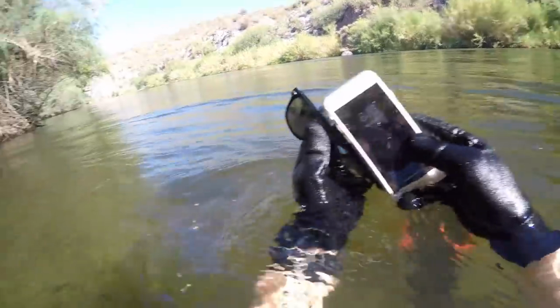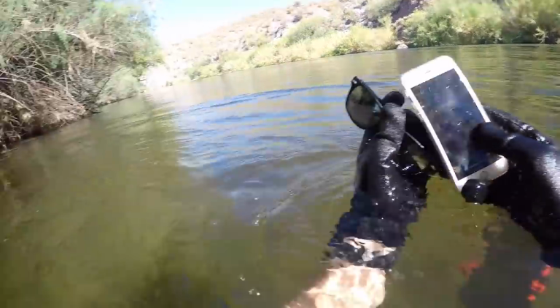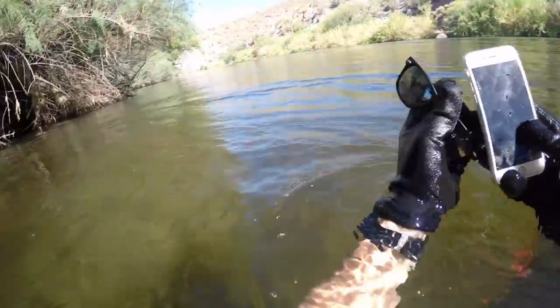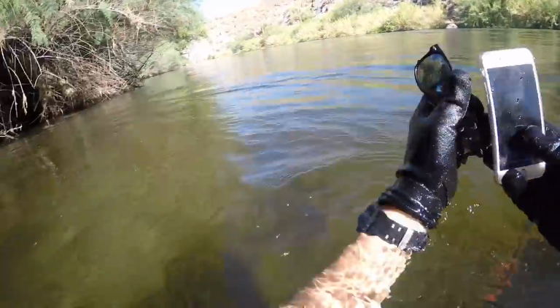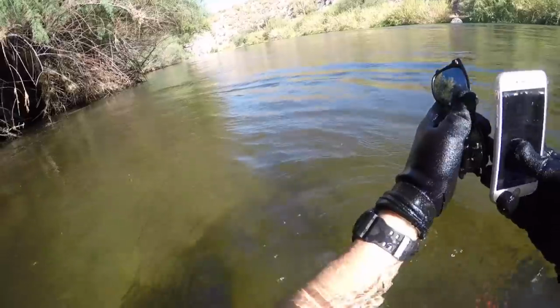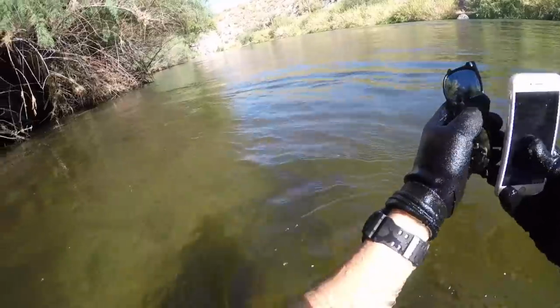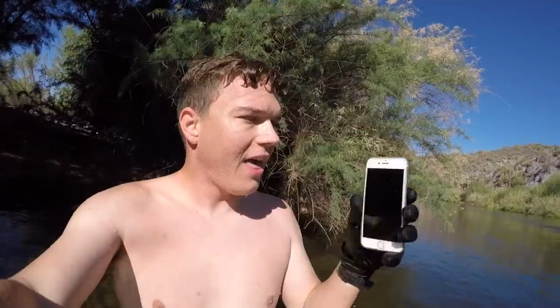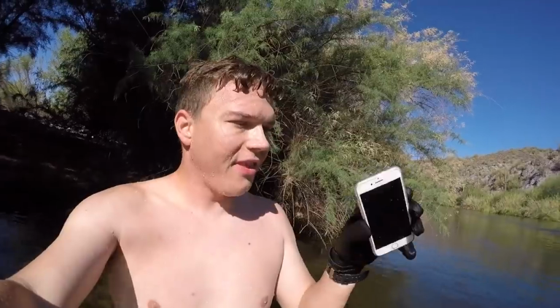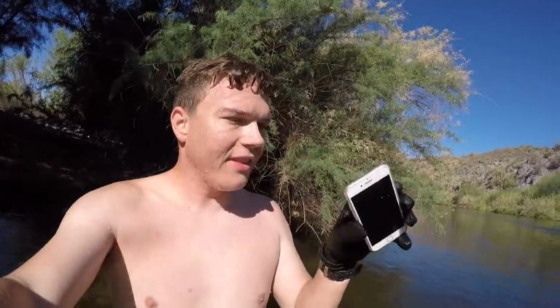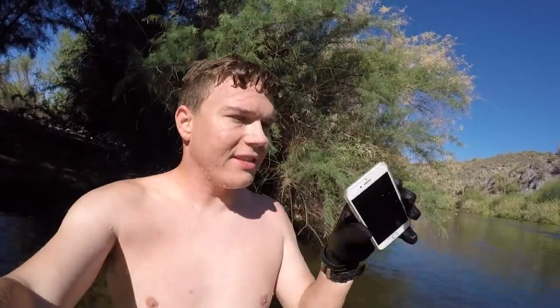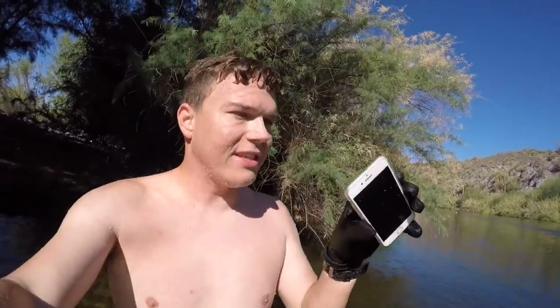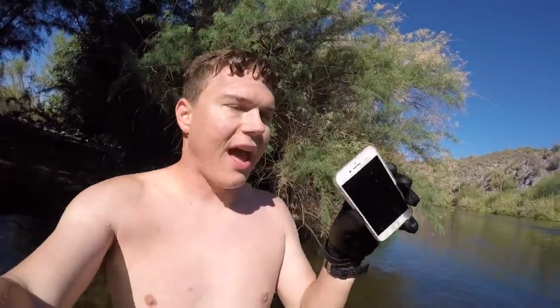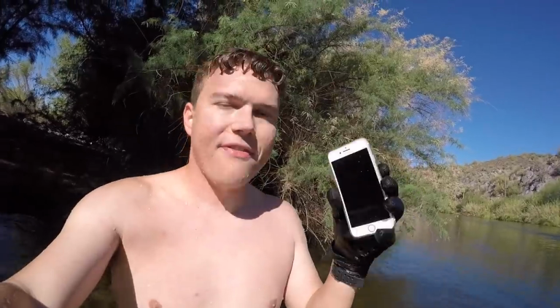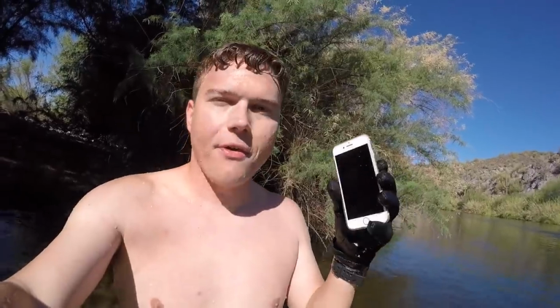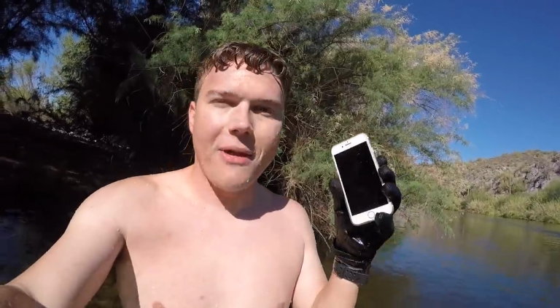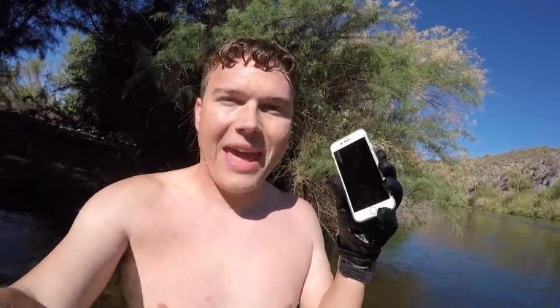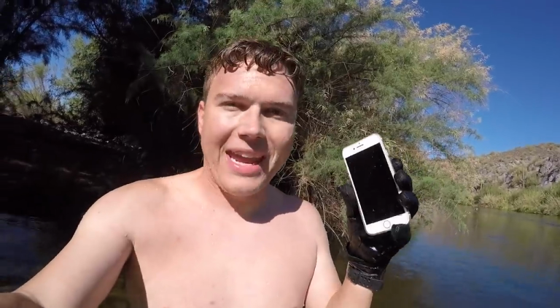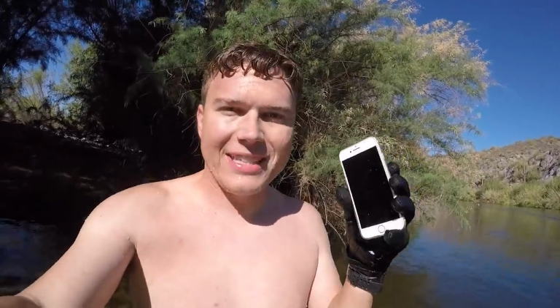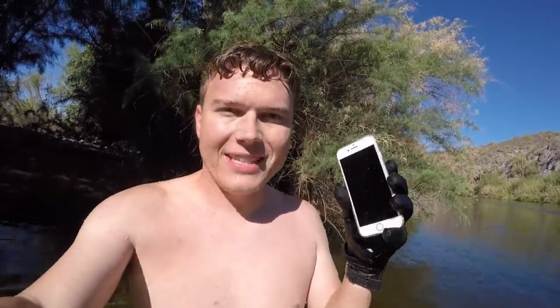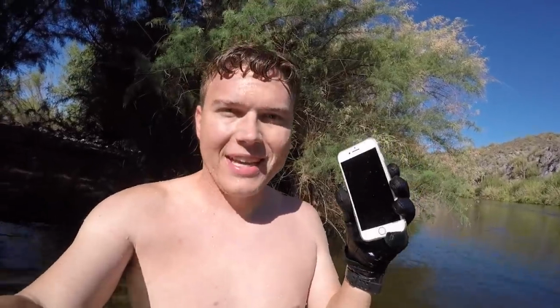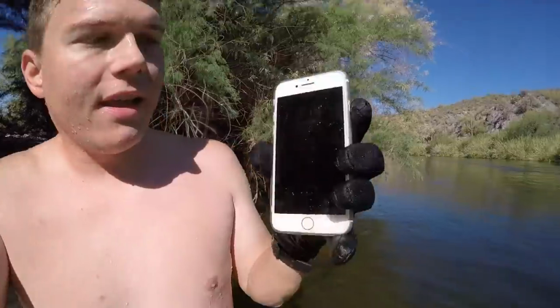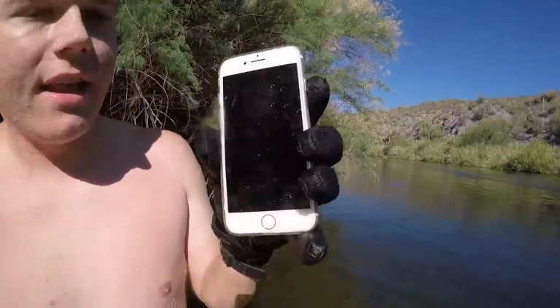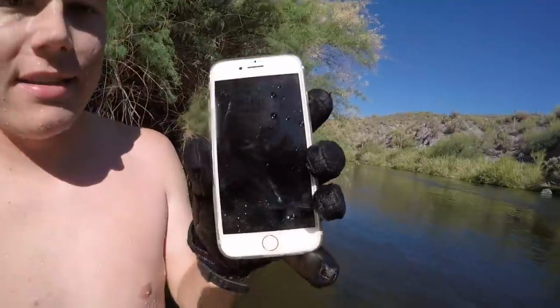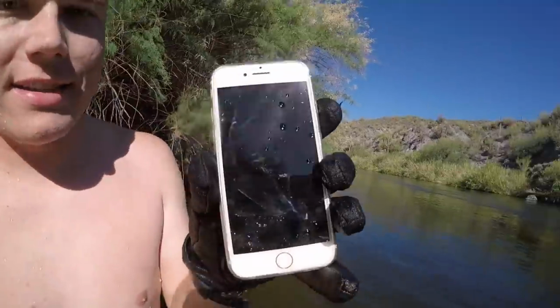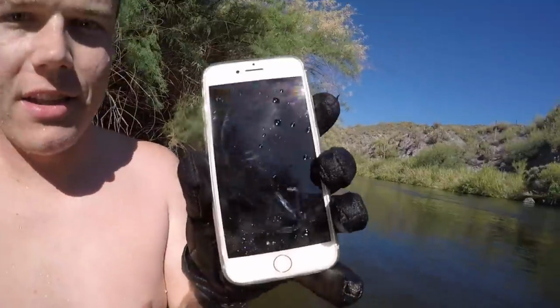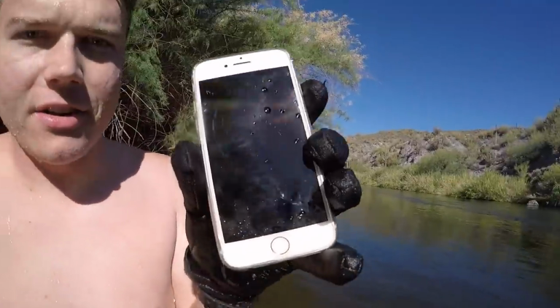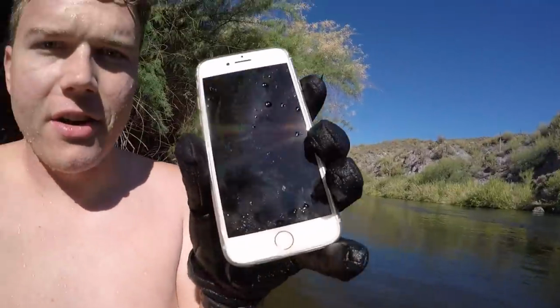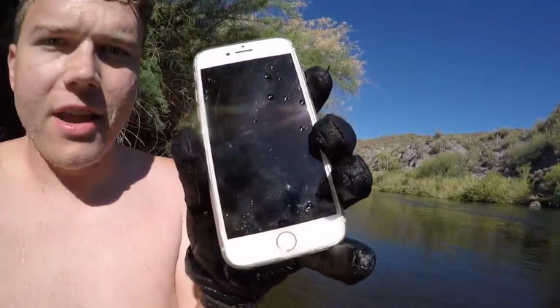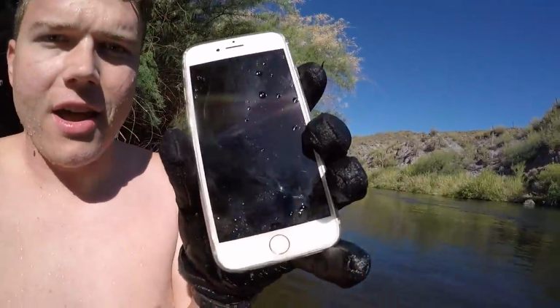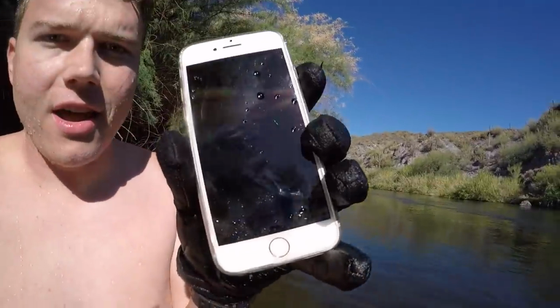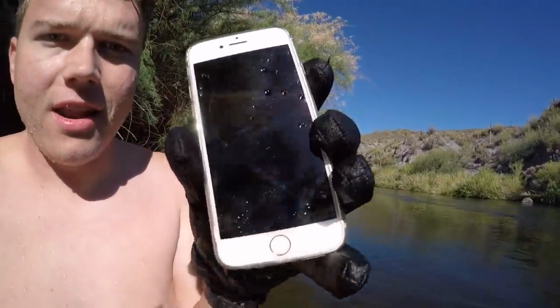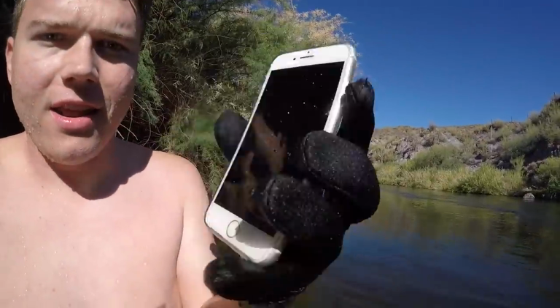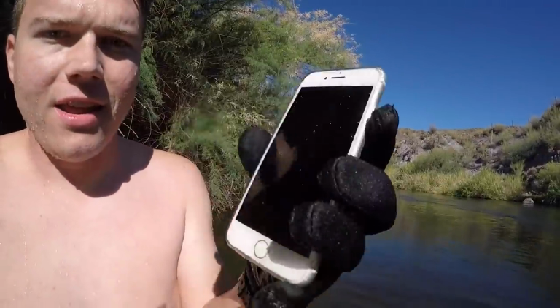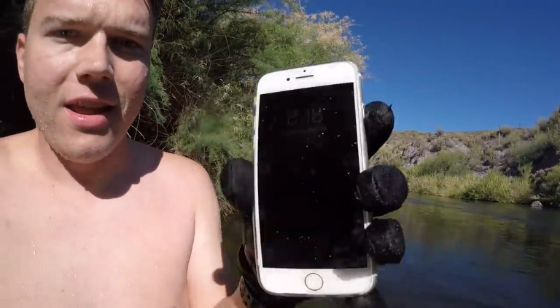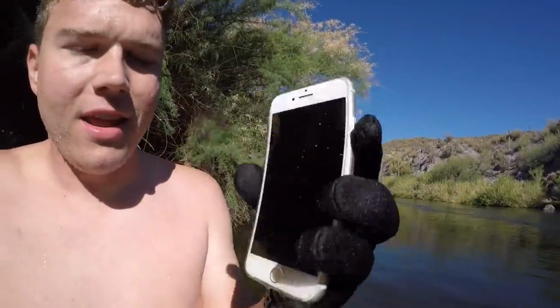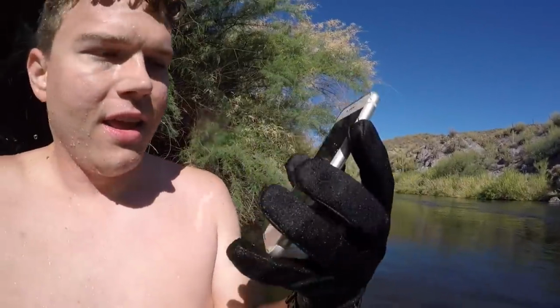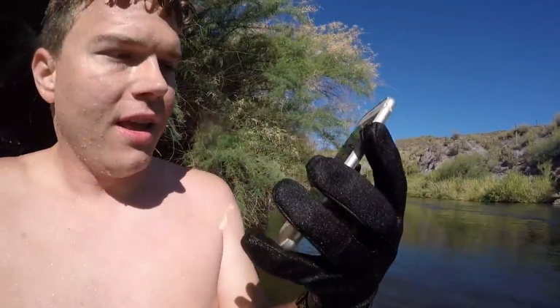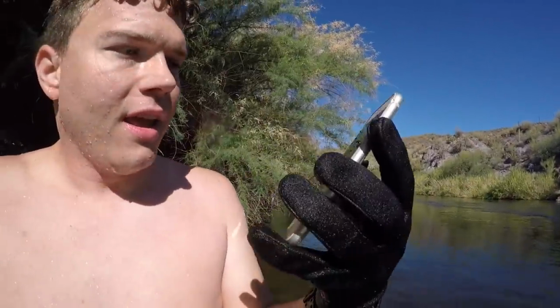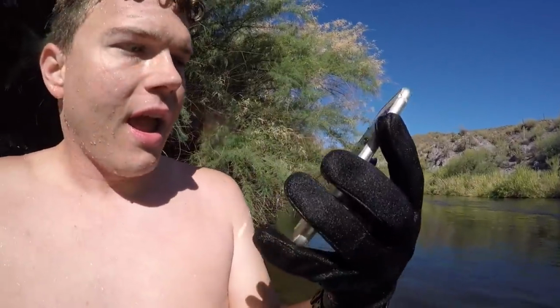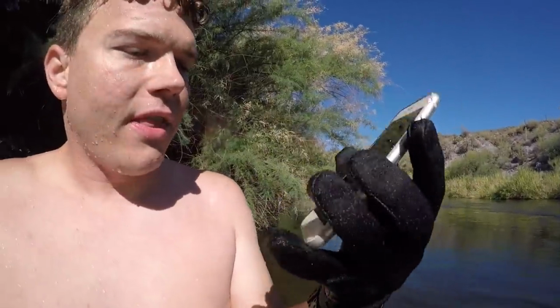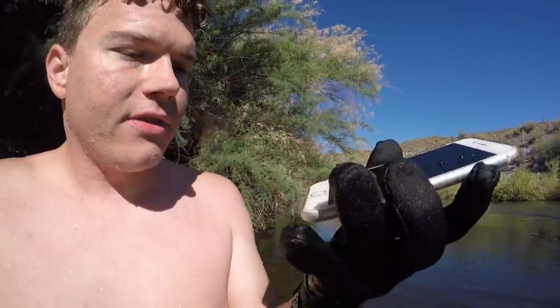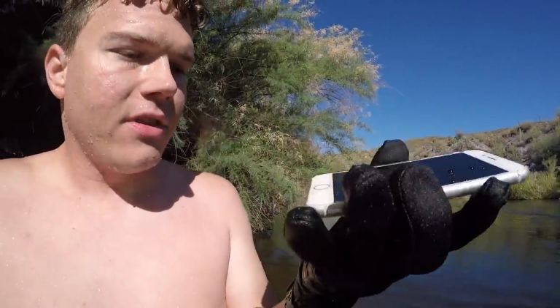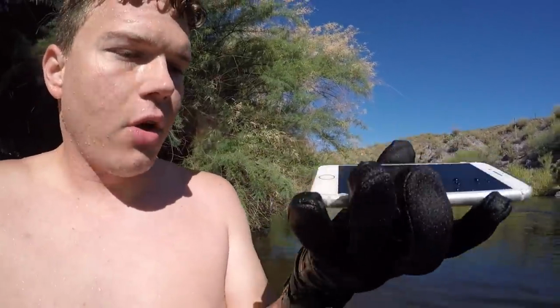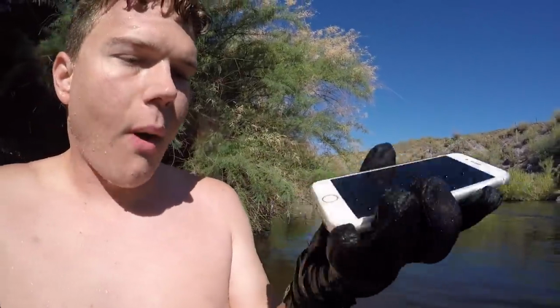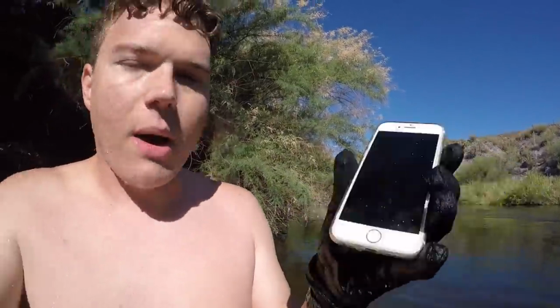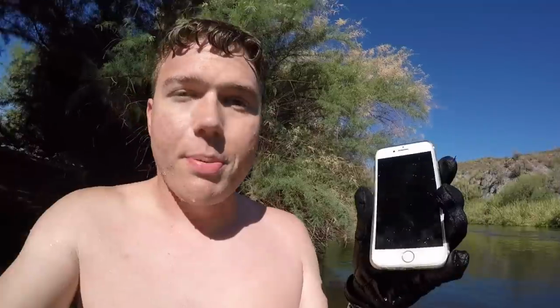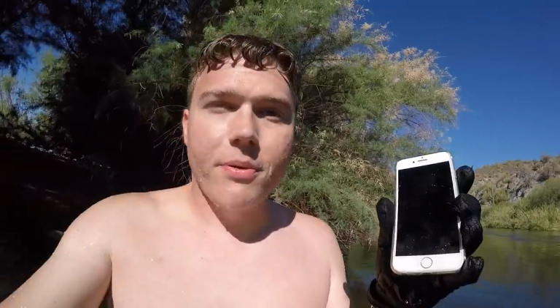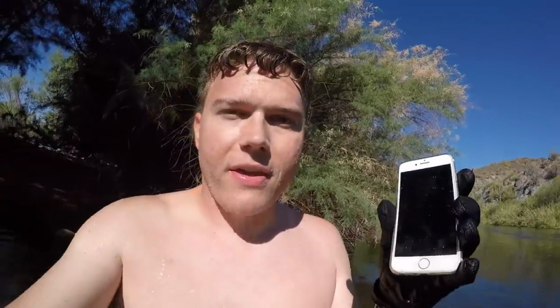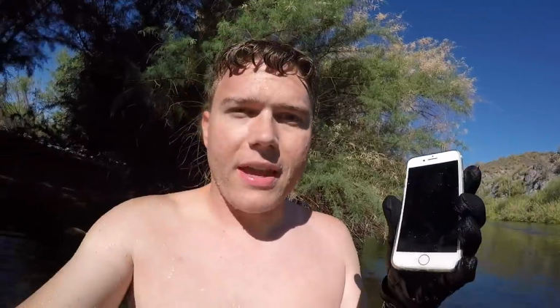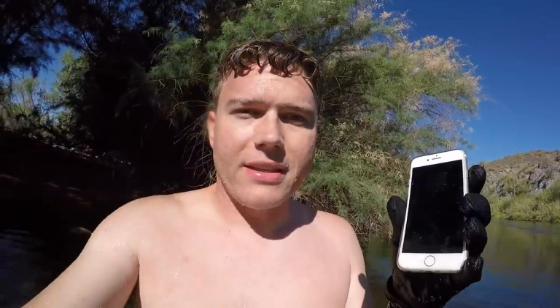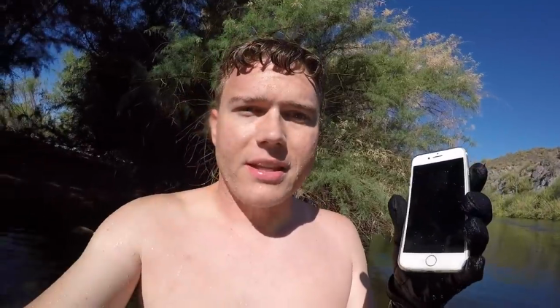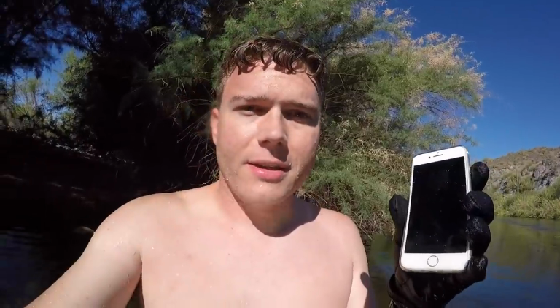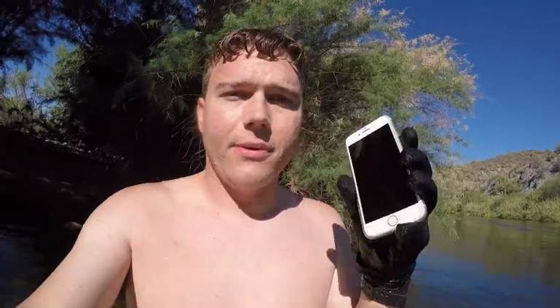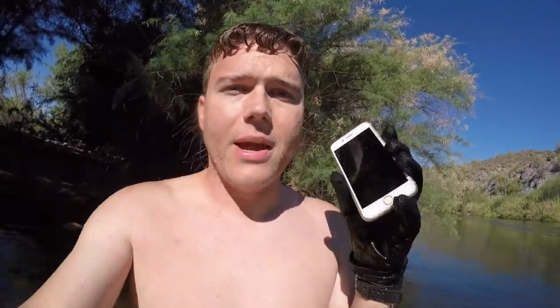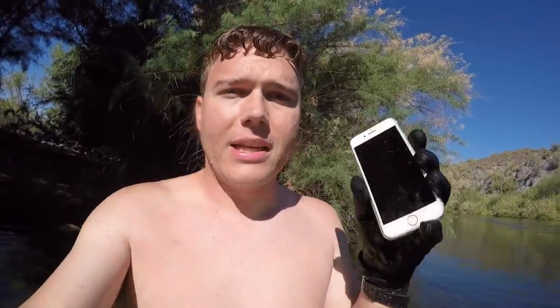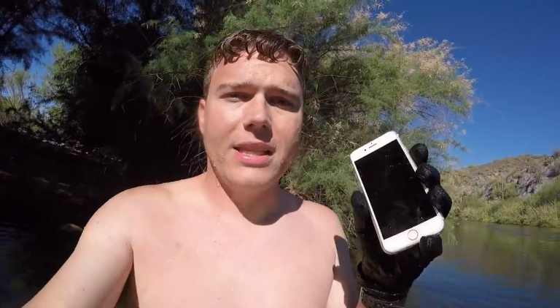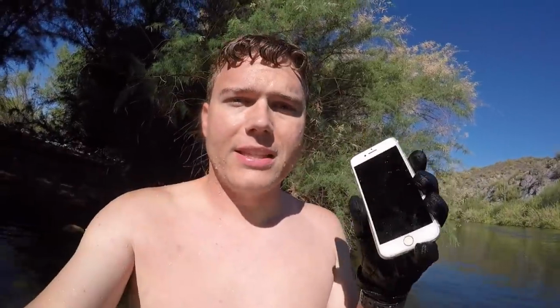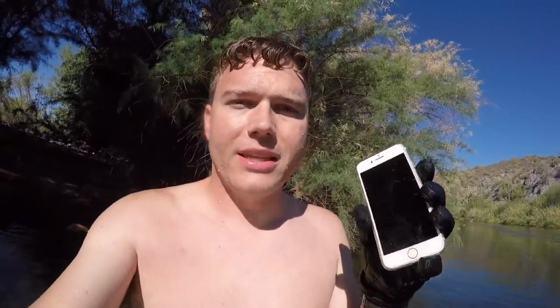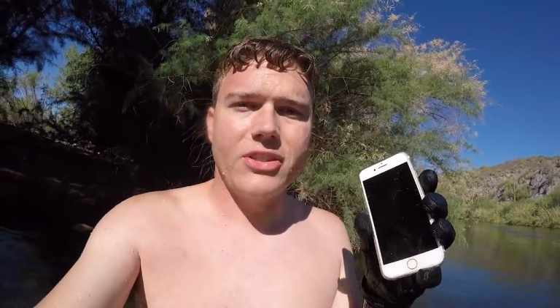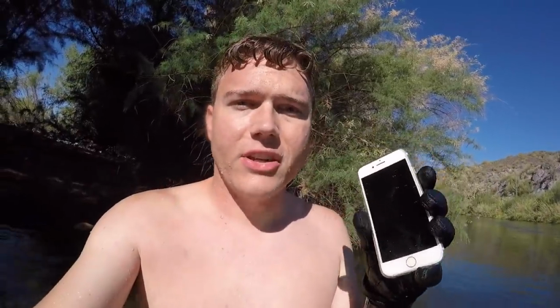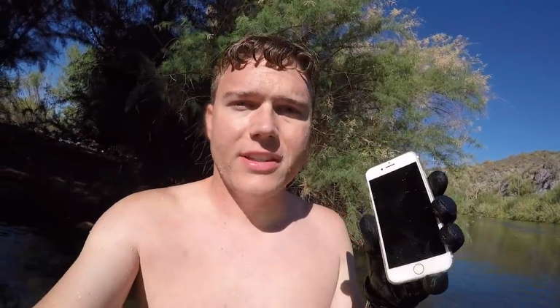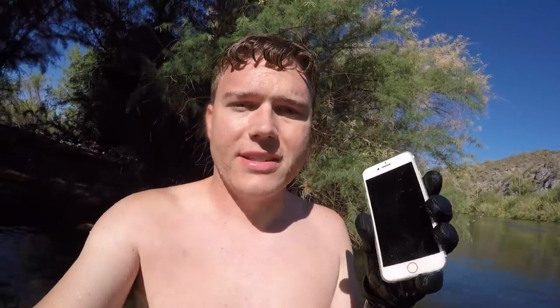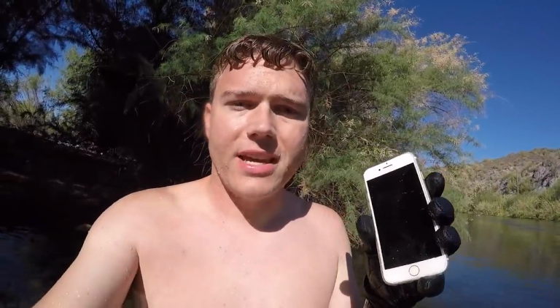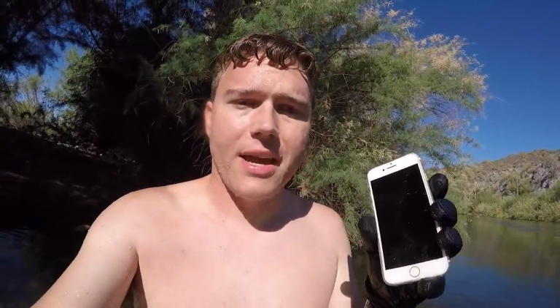I think this is an iPhone 8 — it's still turning on. And there's no waterproof case. We got to this thing just in time.